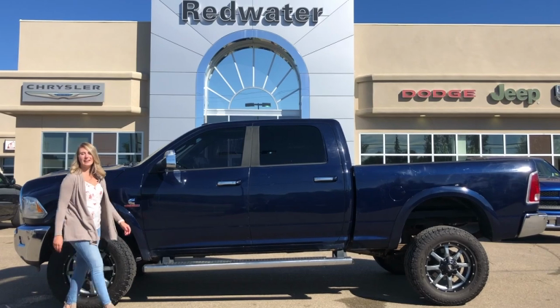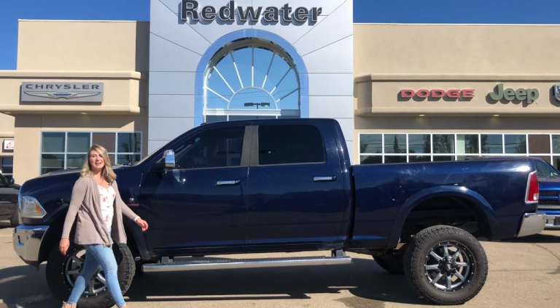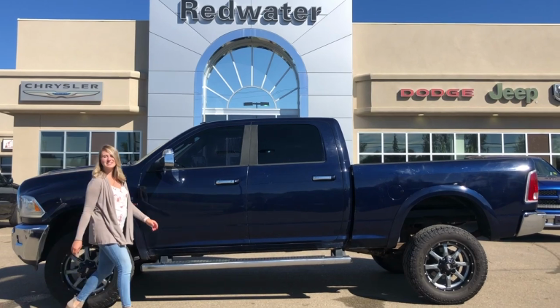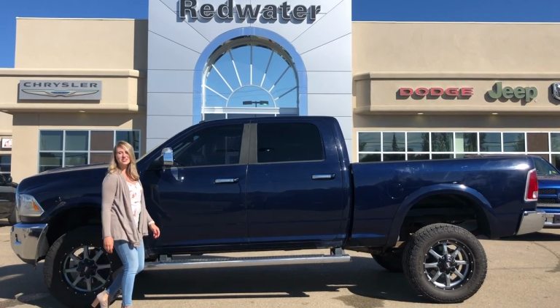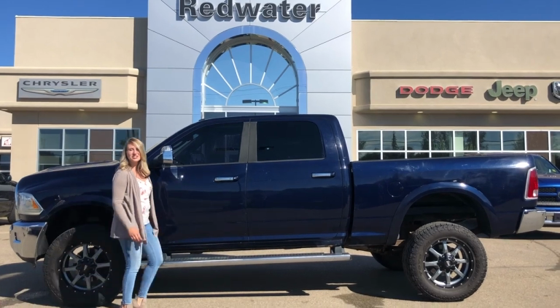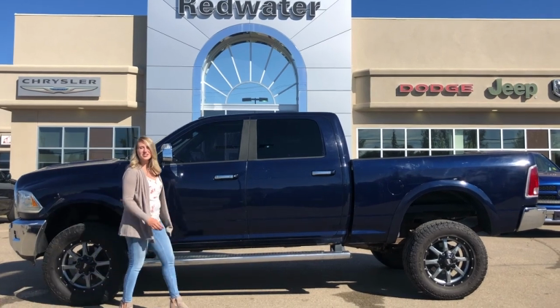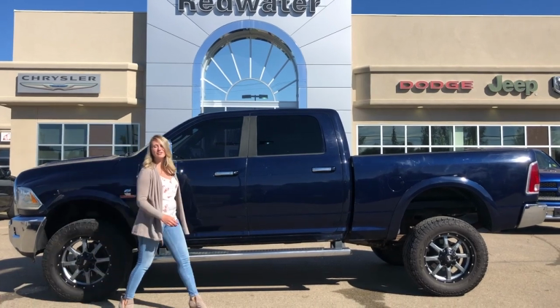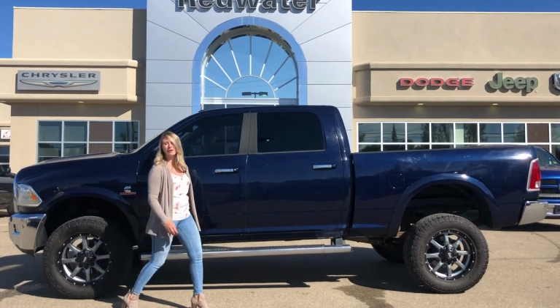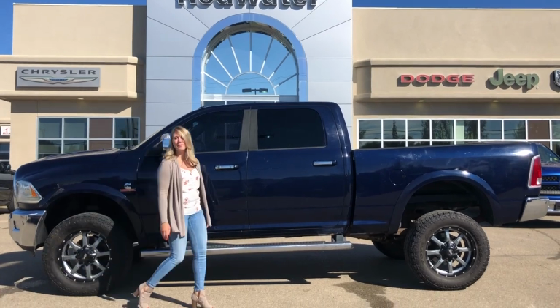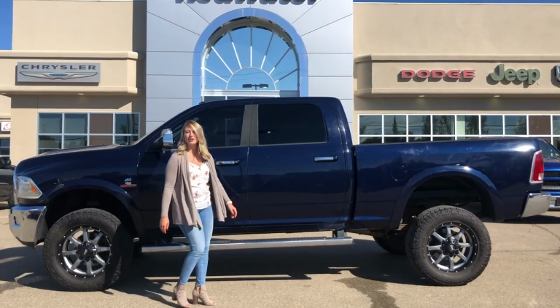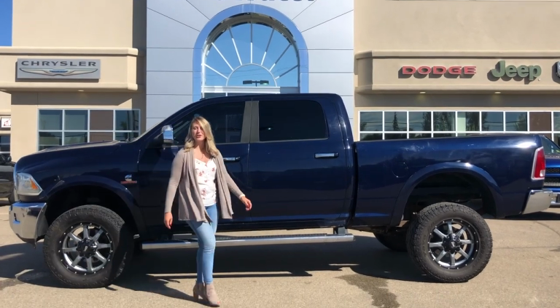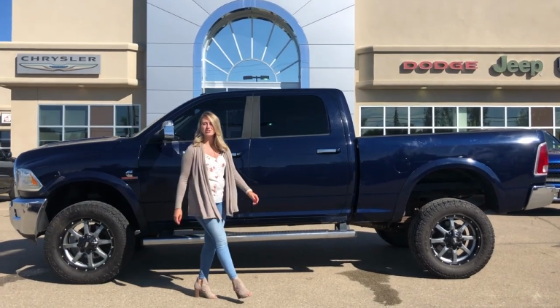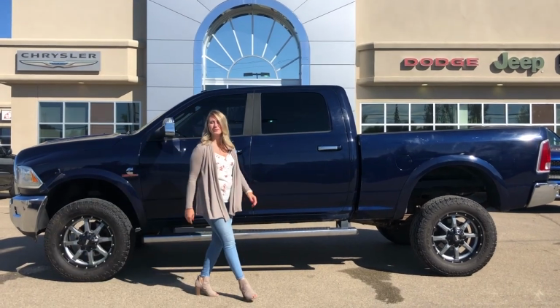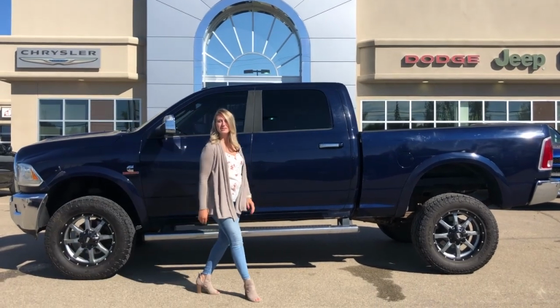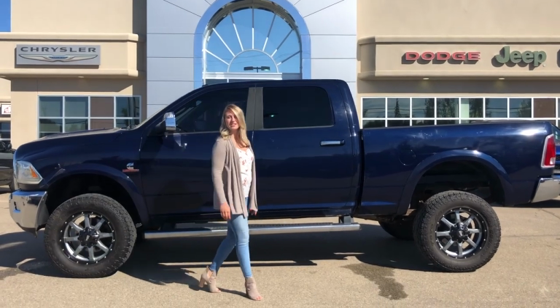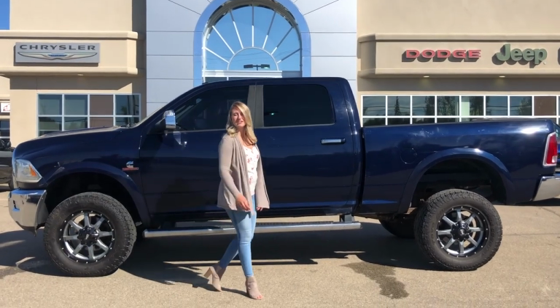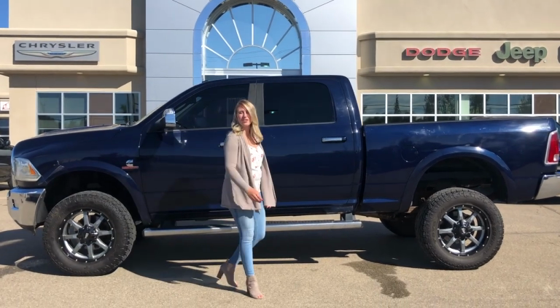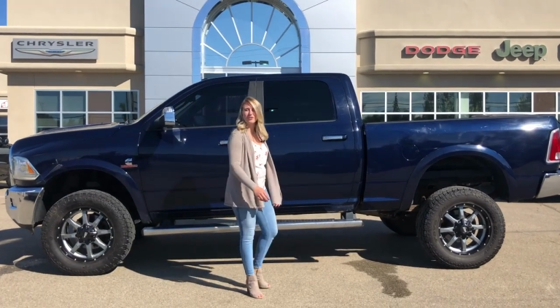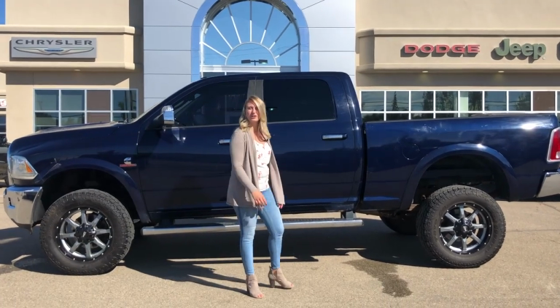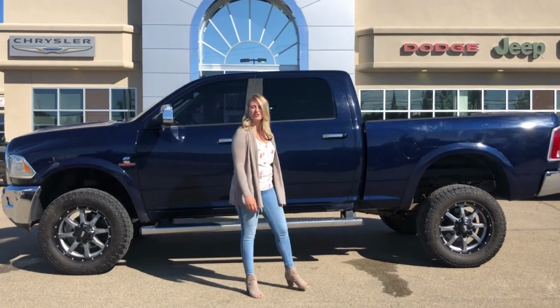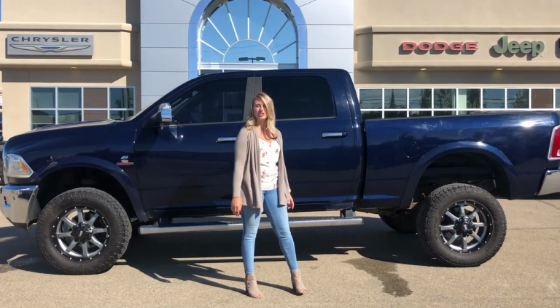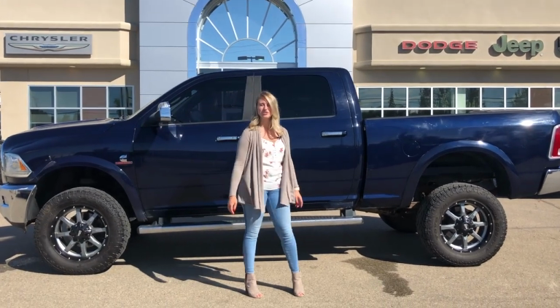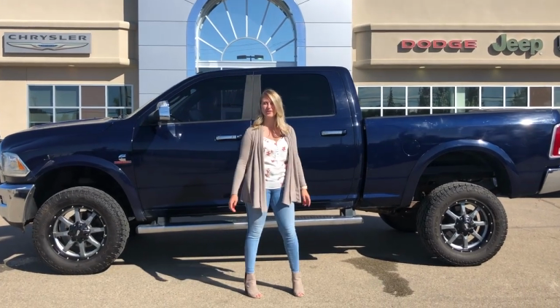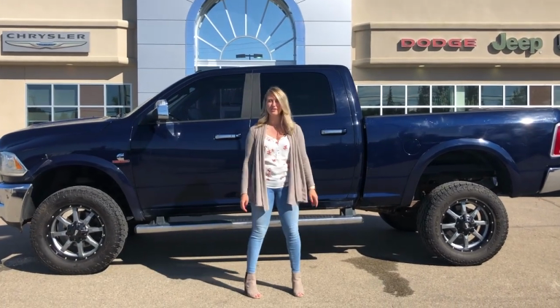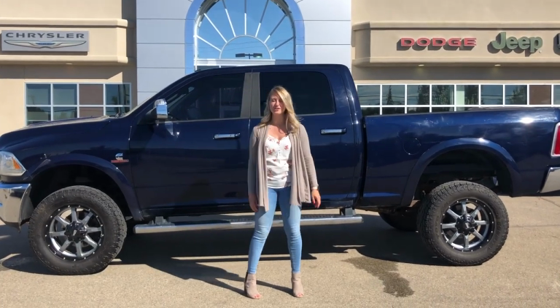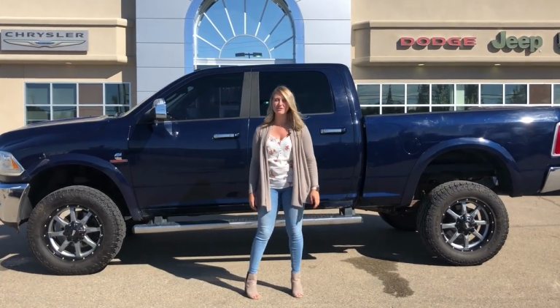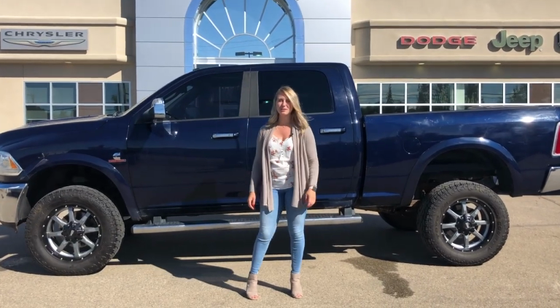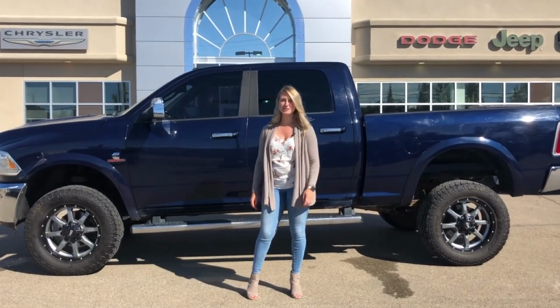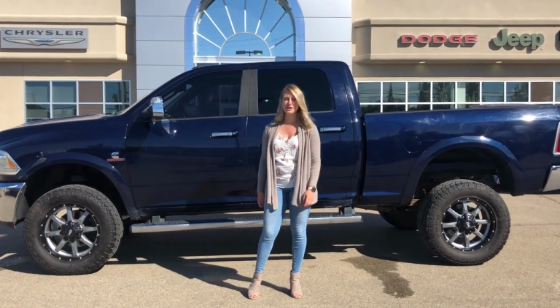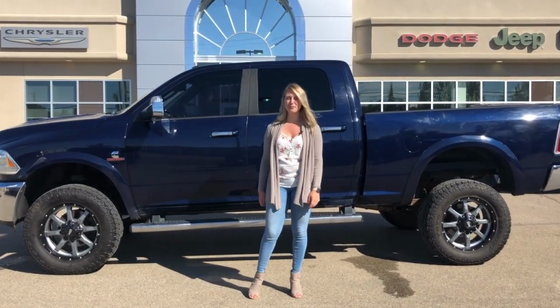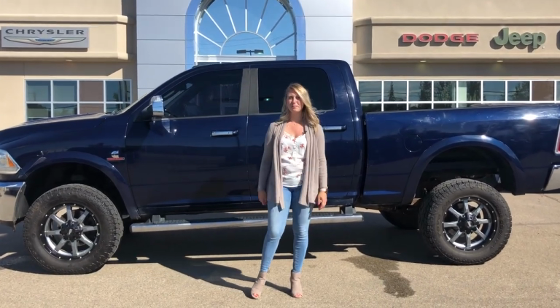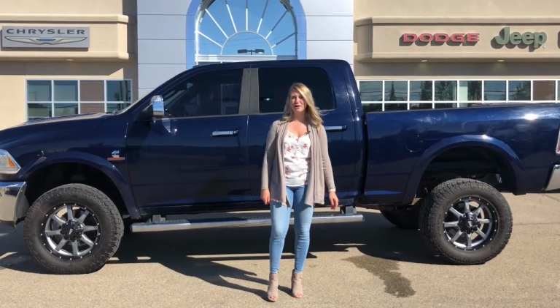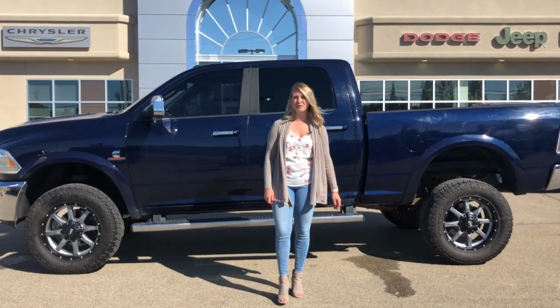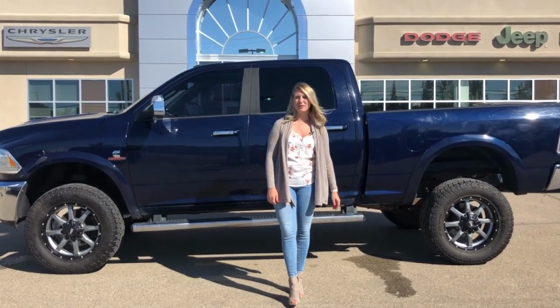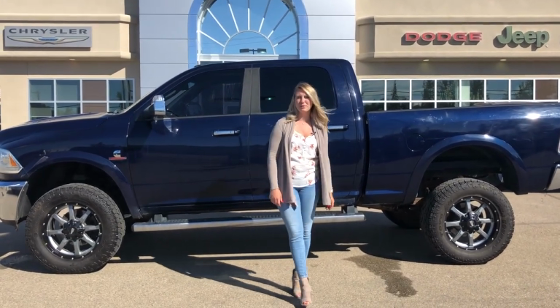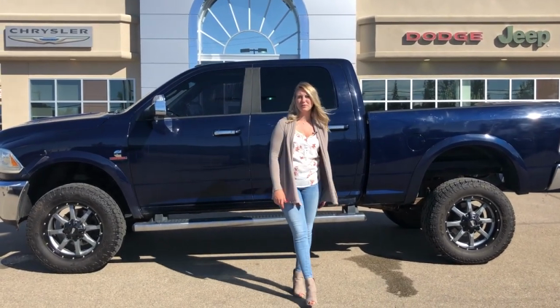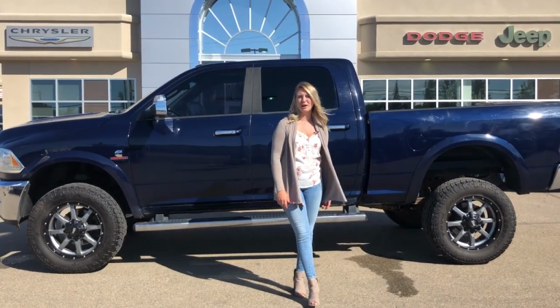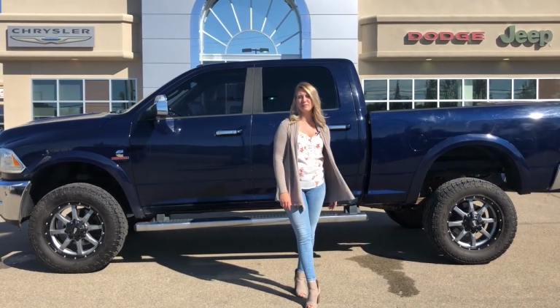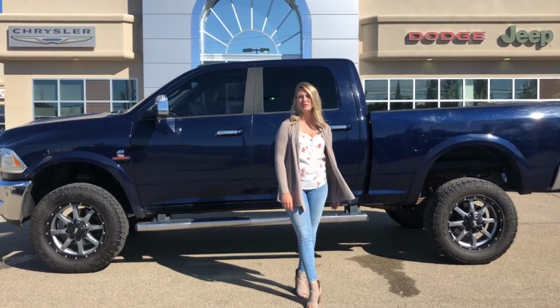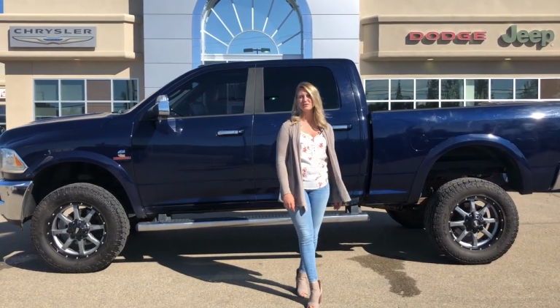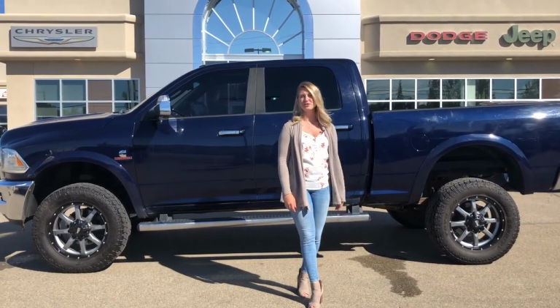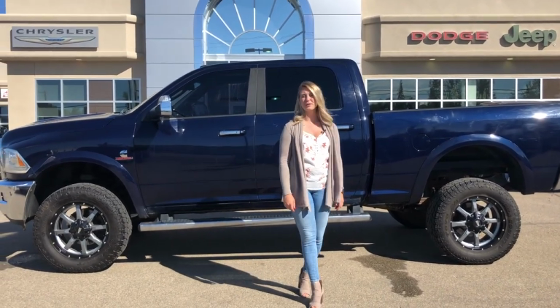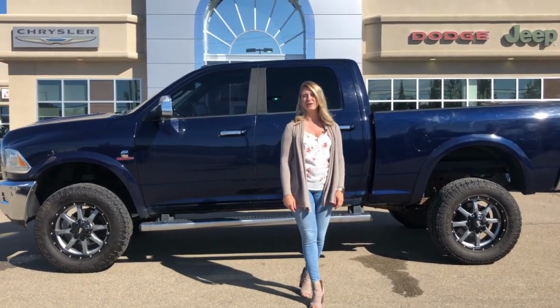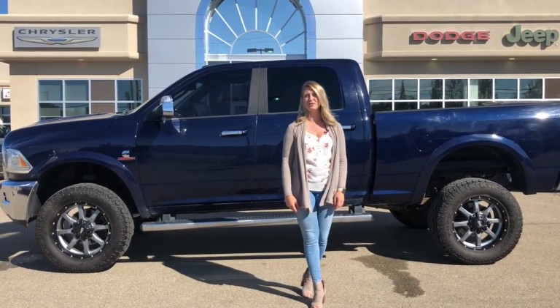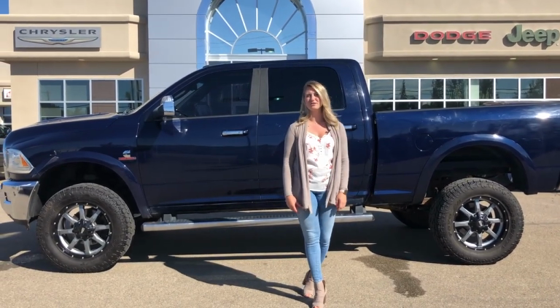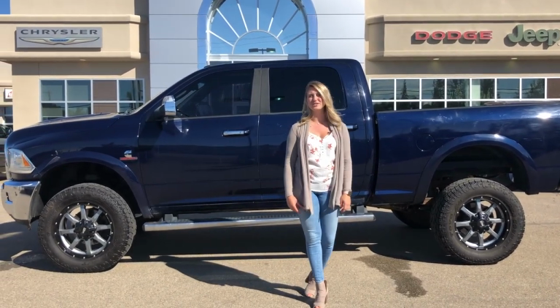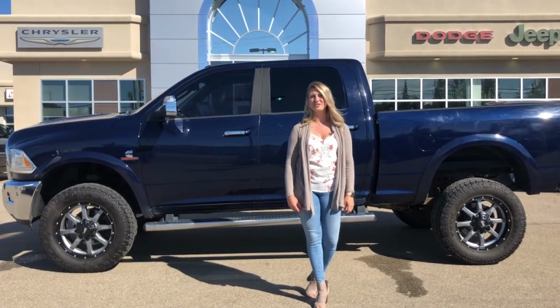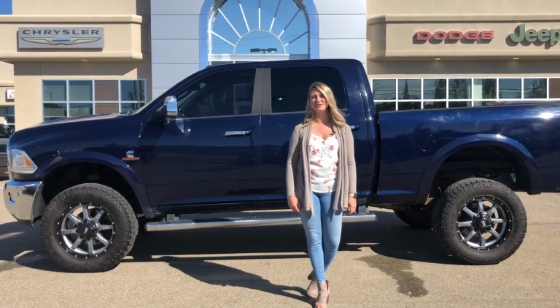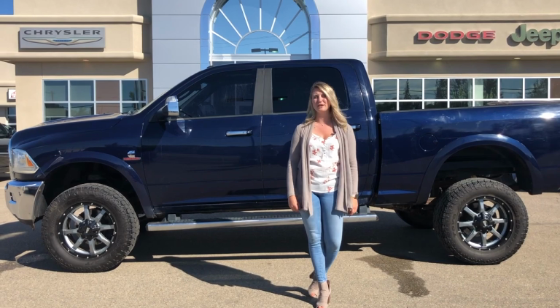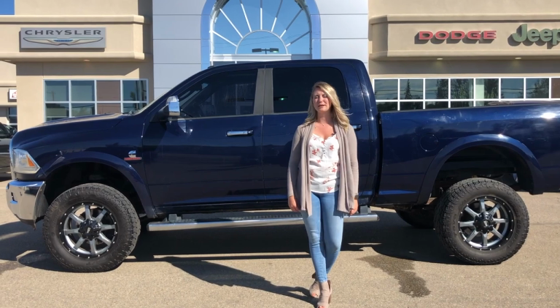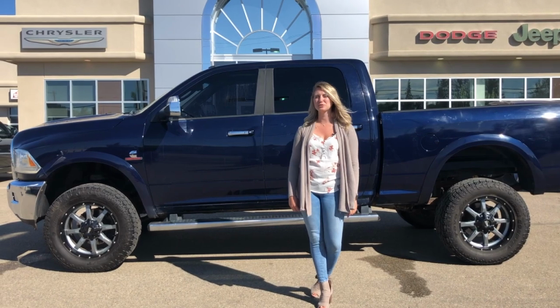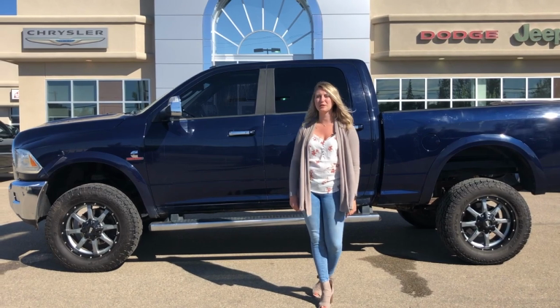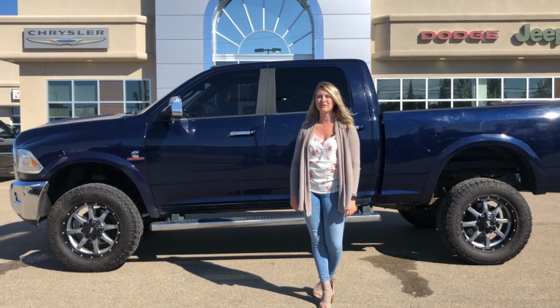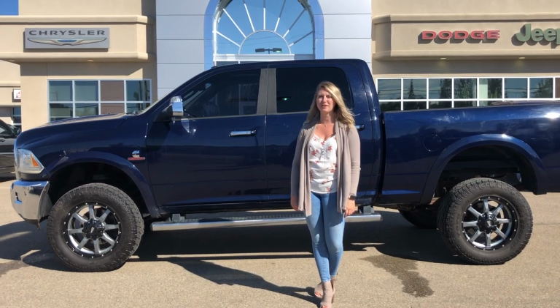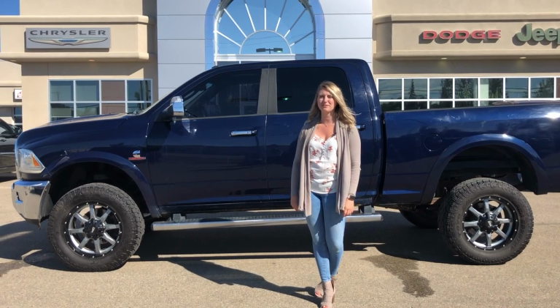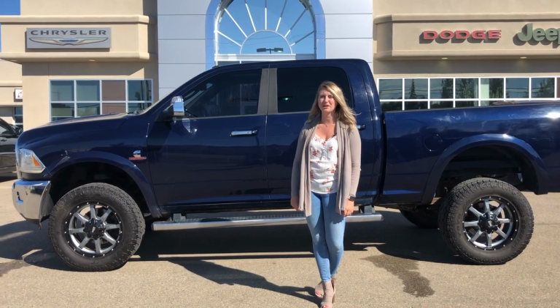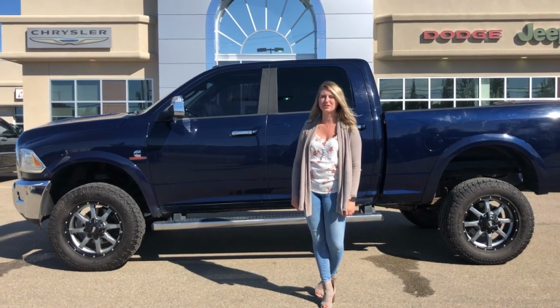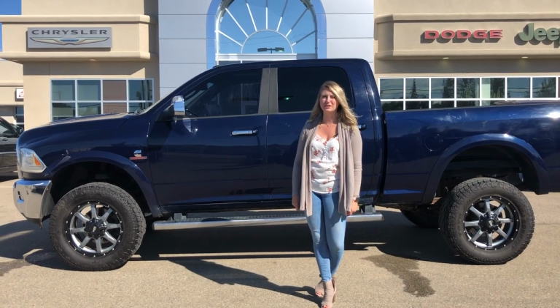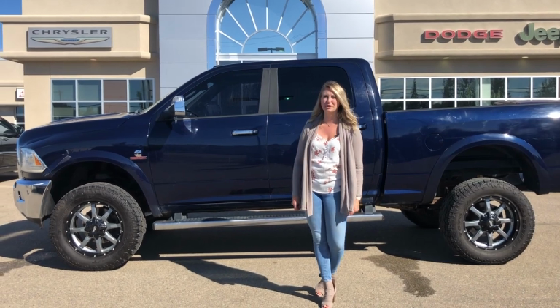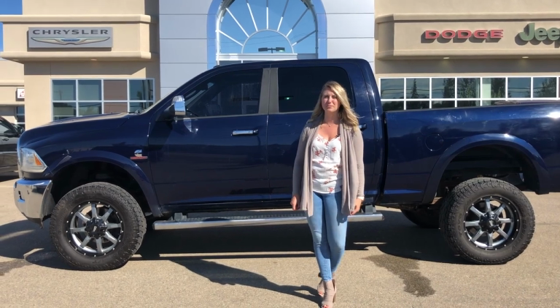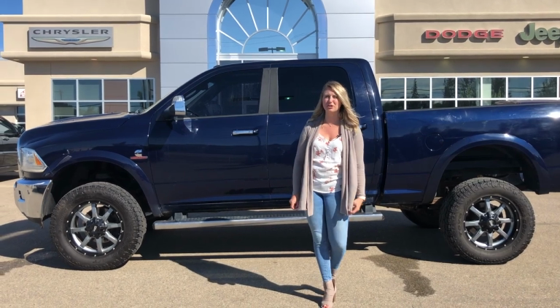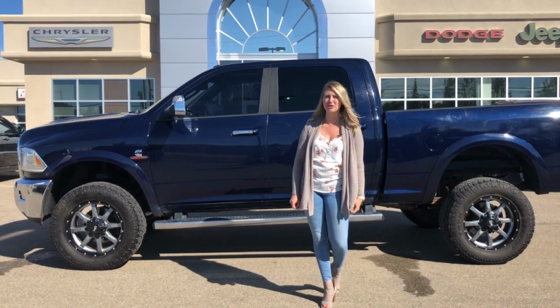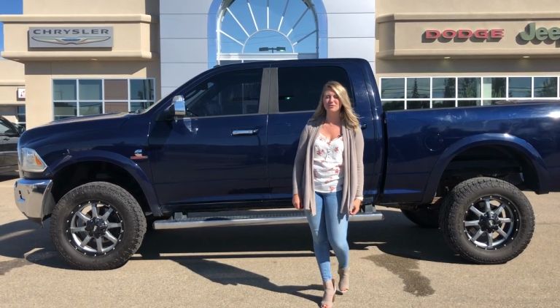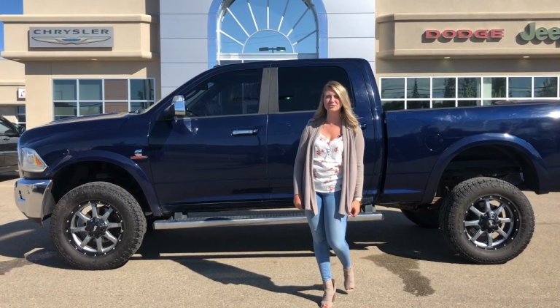Hey guys, Kirsten here at Redwater Dodge, home of the $10 Oil Change Rig Ready Rams, and now we buy your Ram. Behind me there's a 2013 Ram 2500 Laramie Longhorn, so let's take a peek.